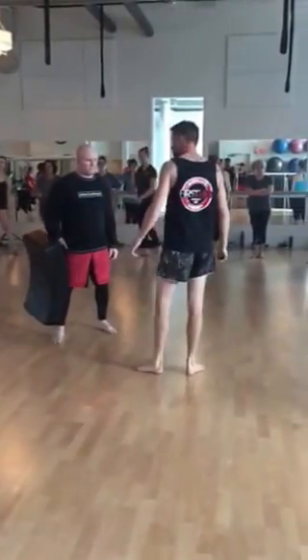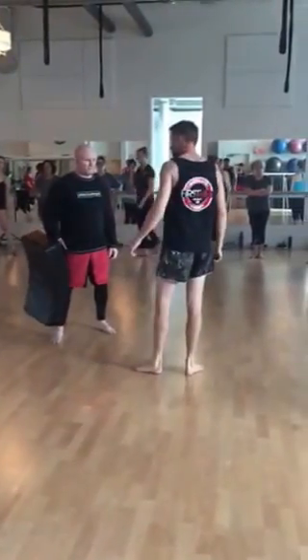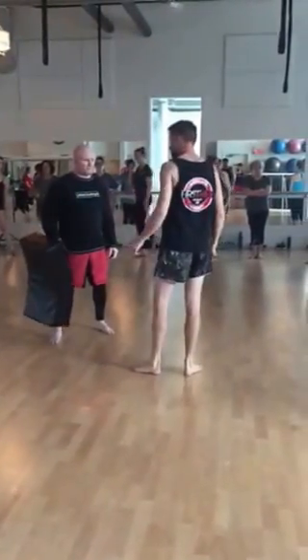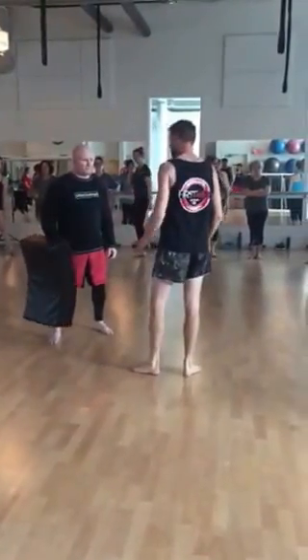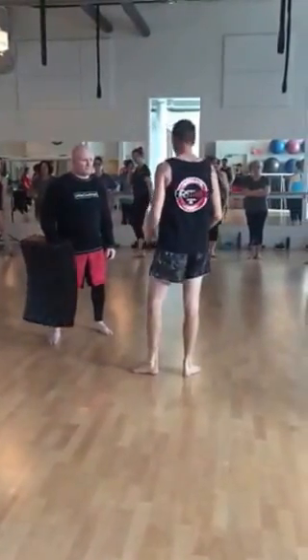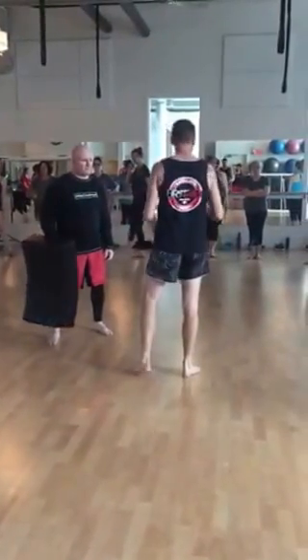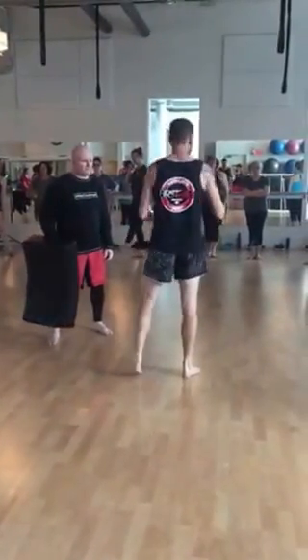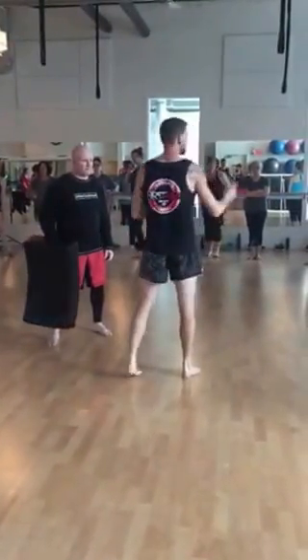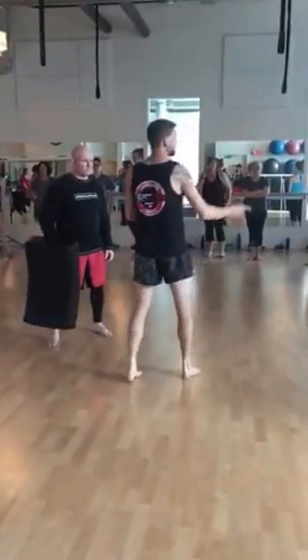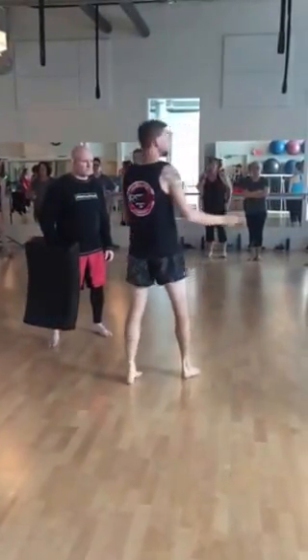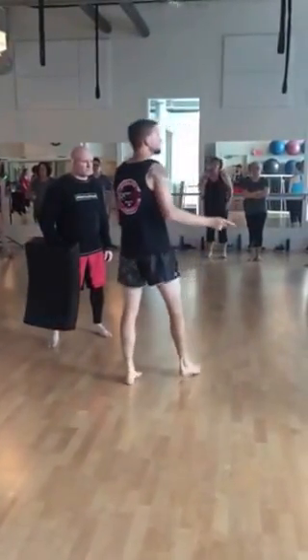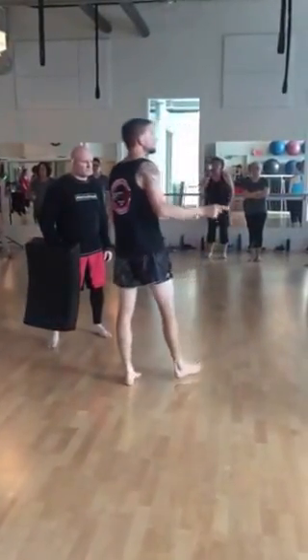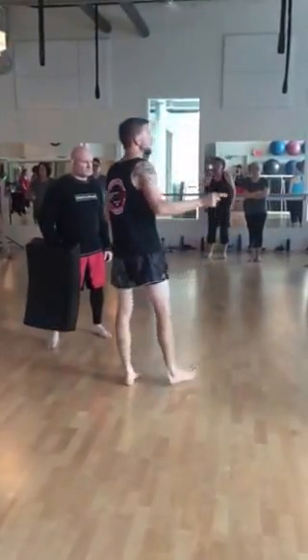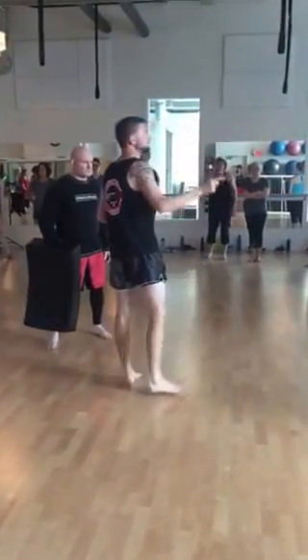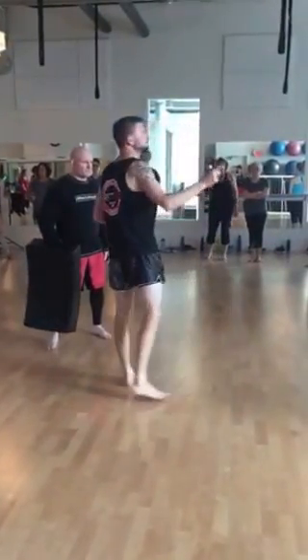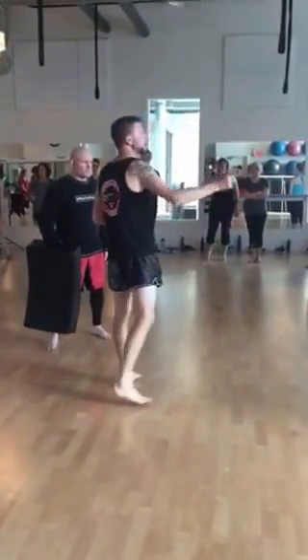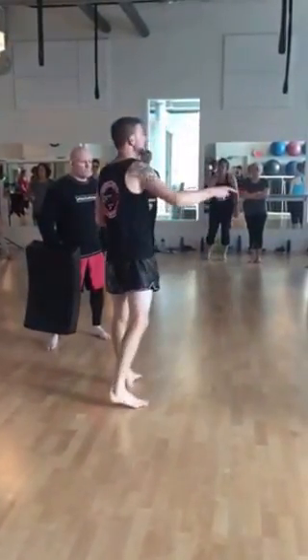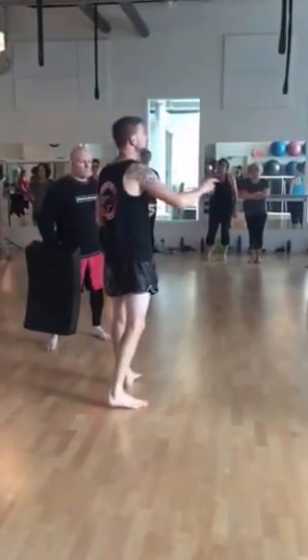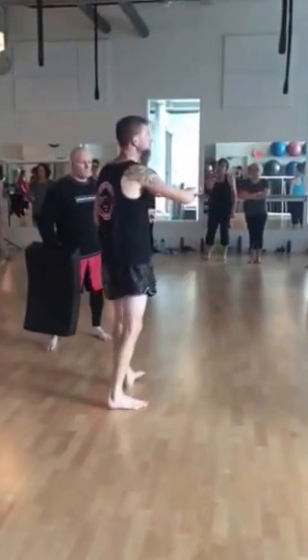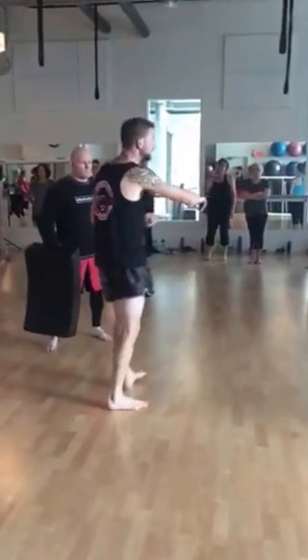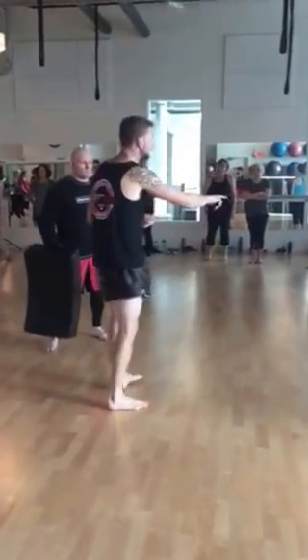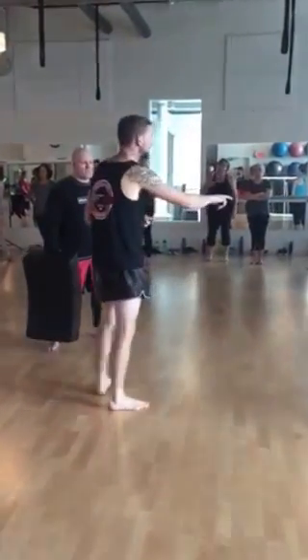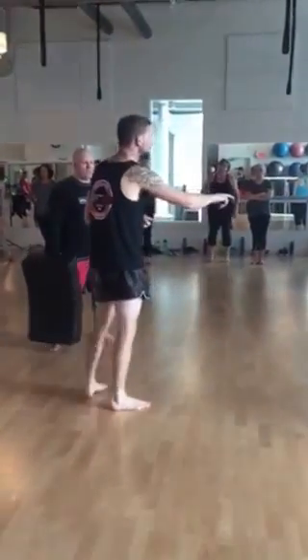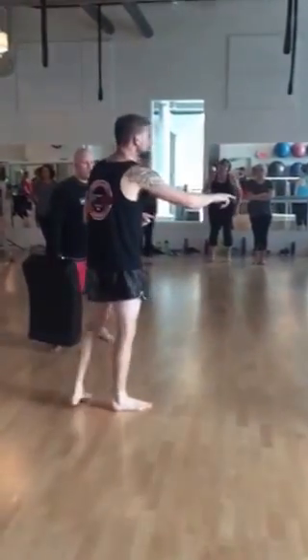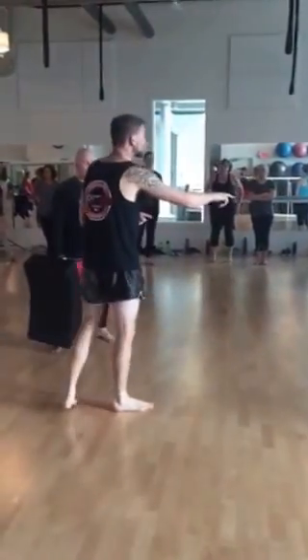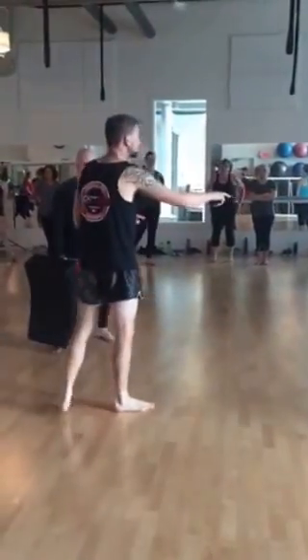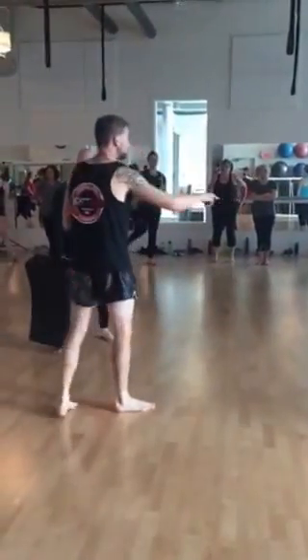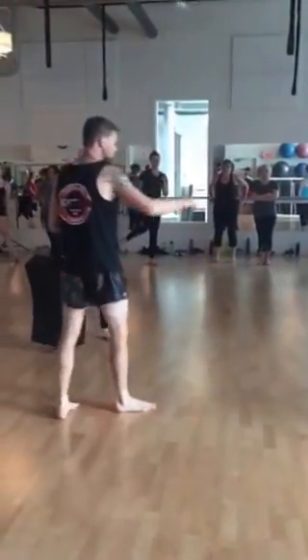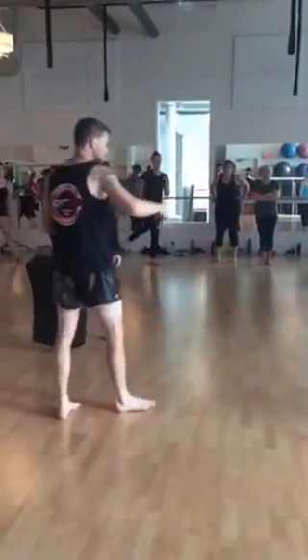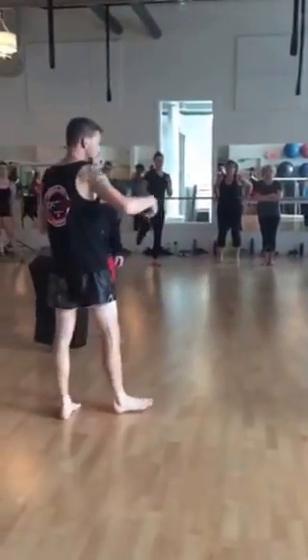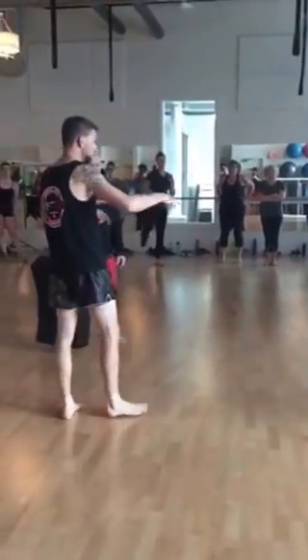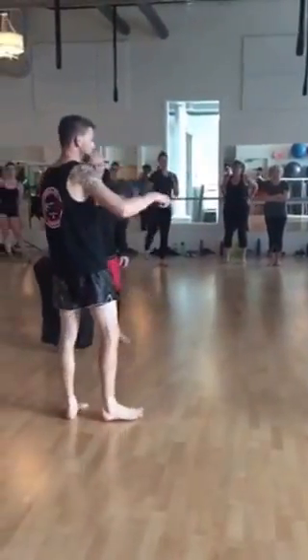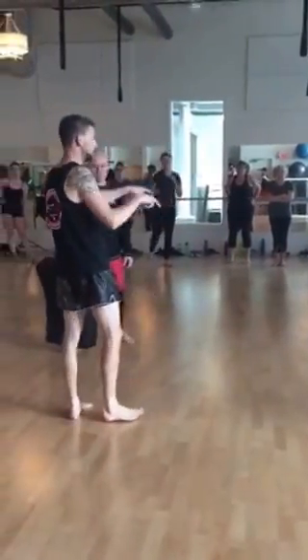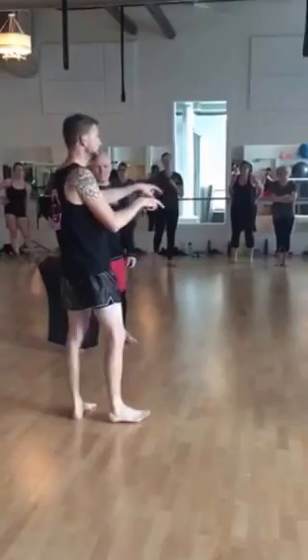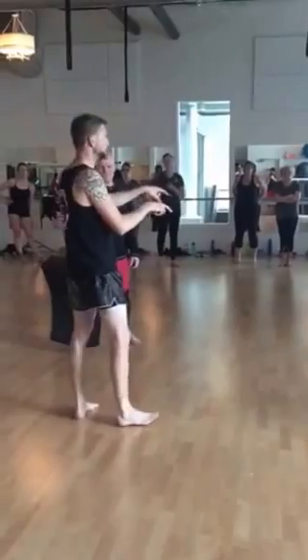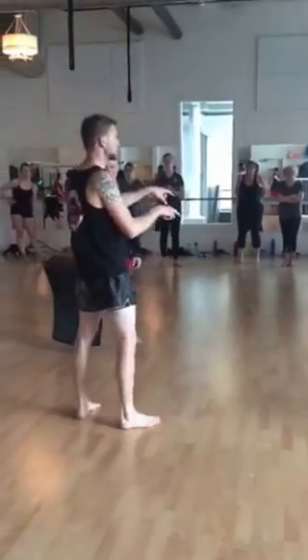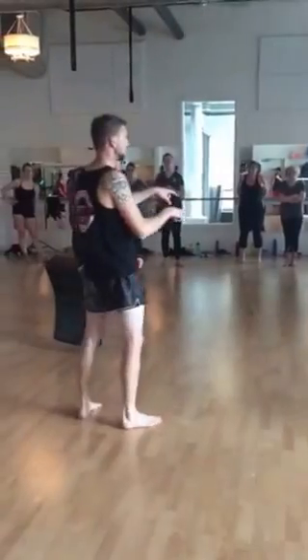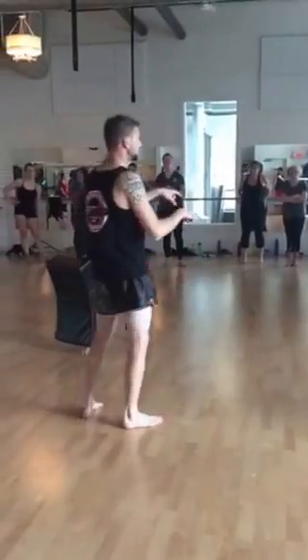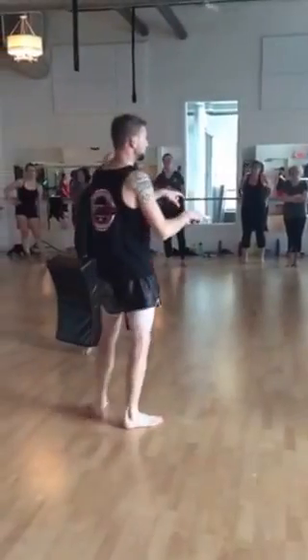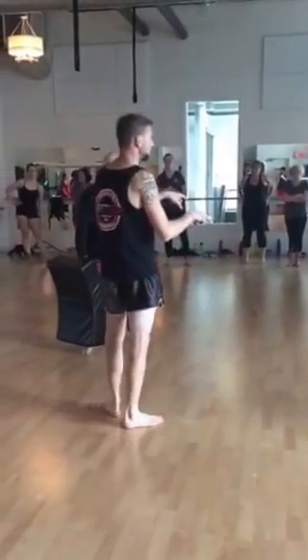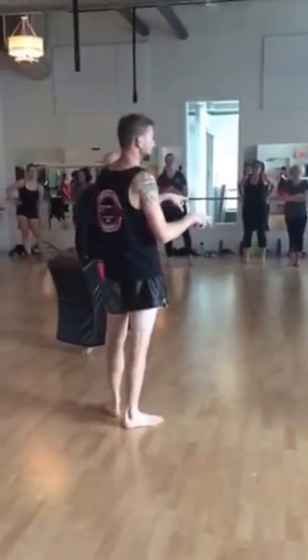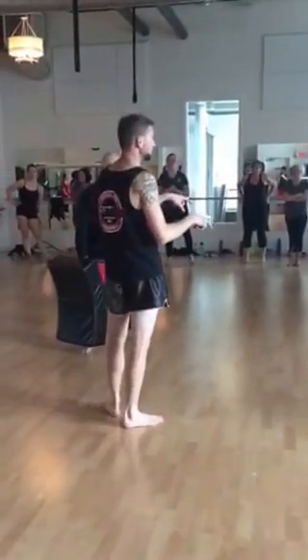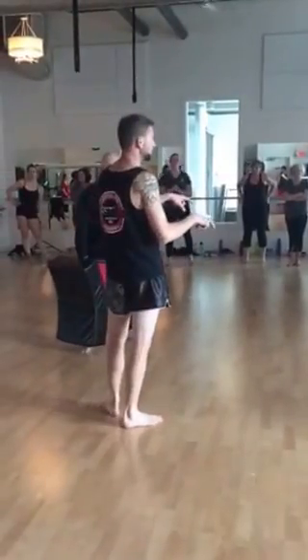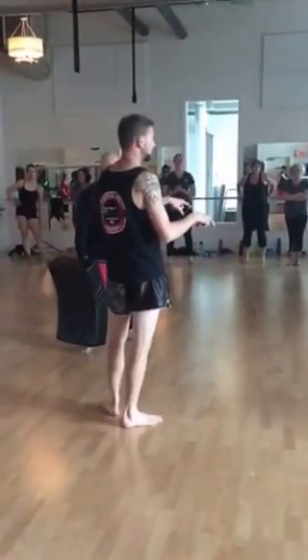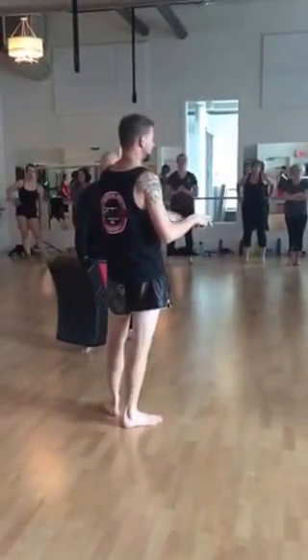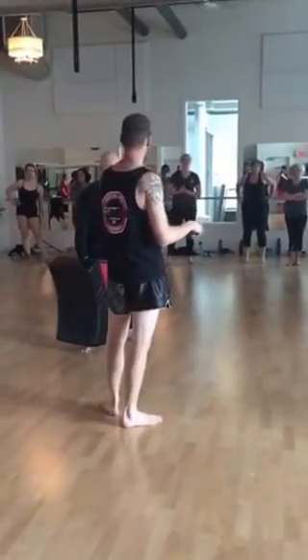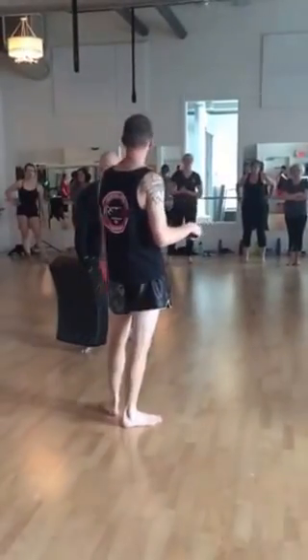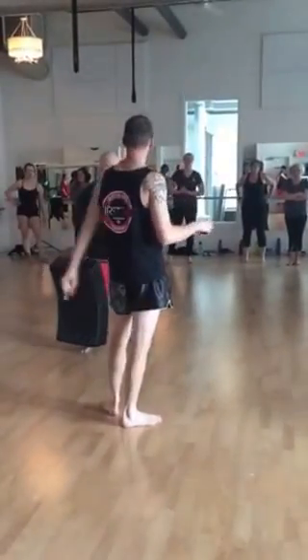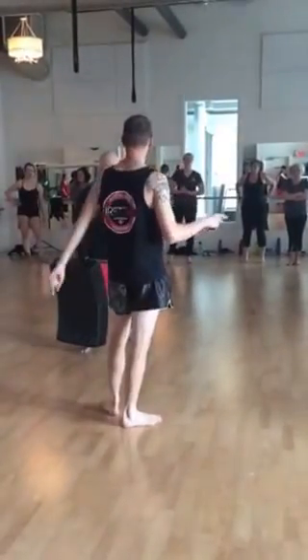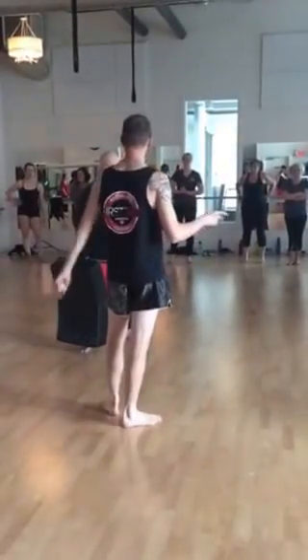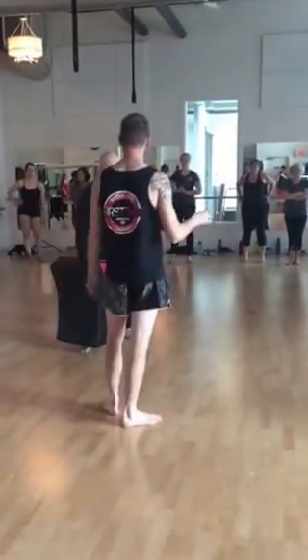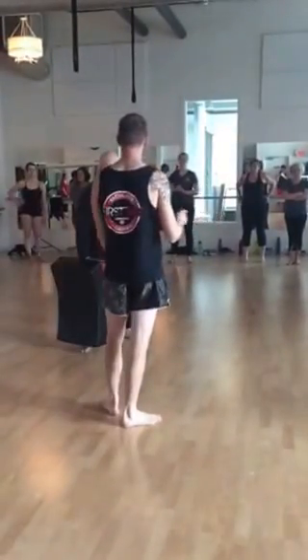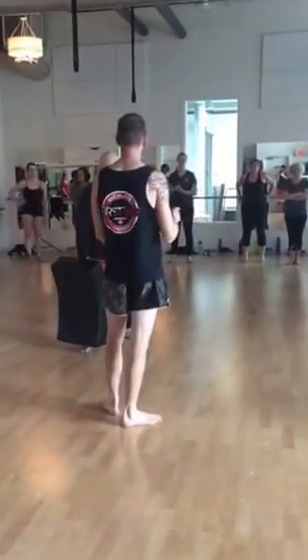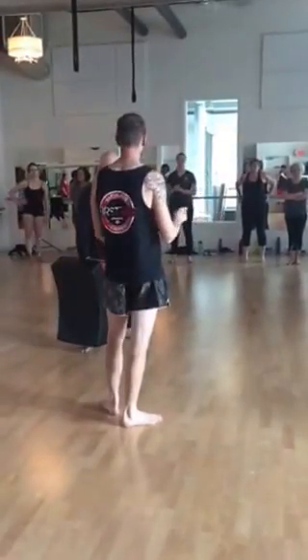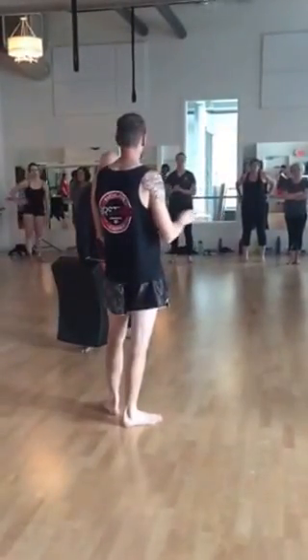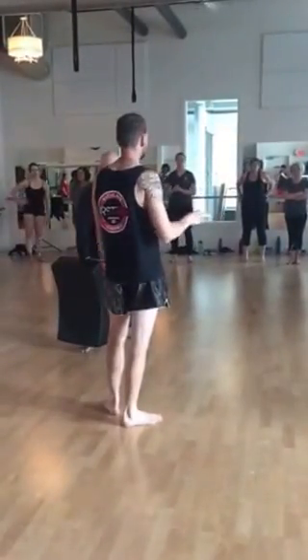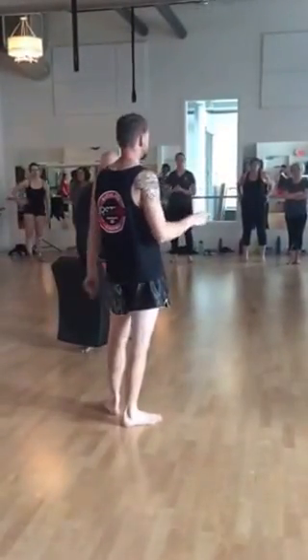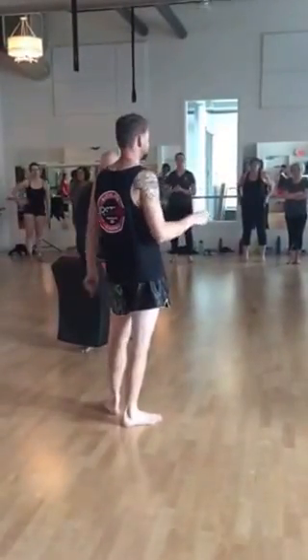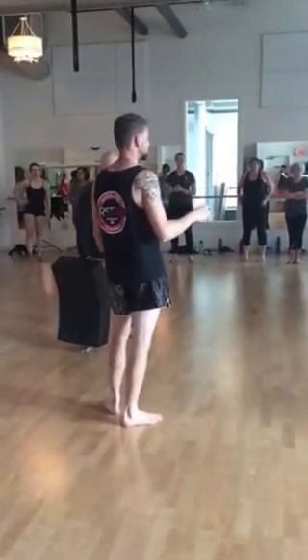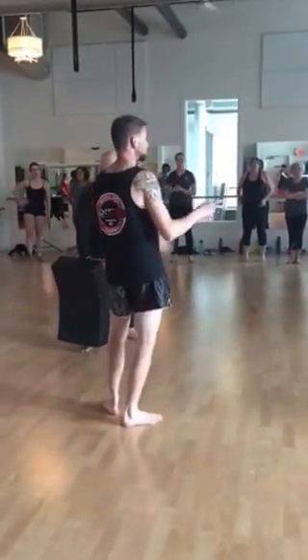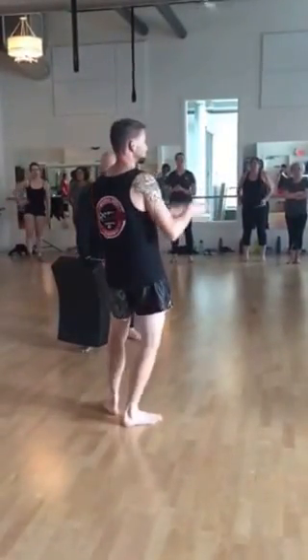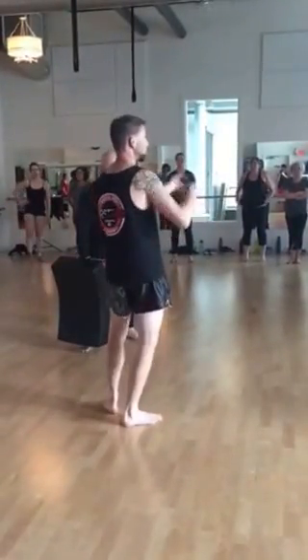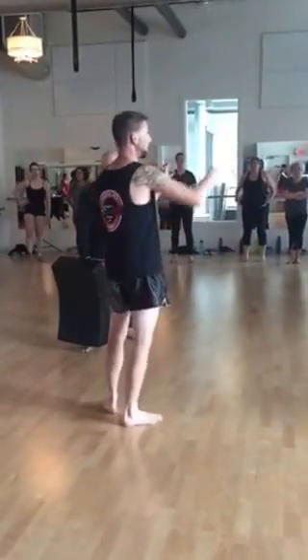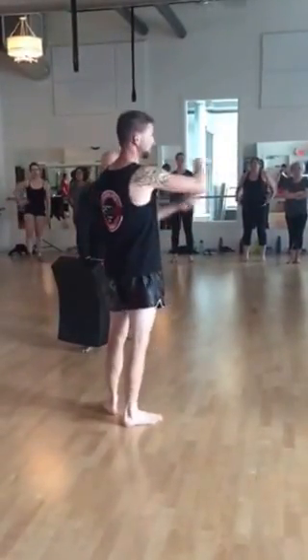We're going to do about five leg kicks — one person on each side of your partner — and then swap.